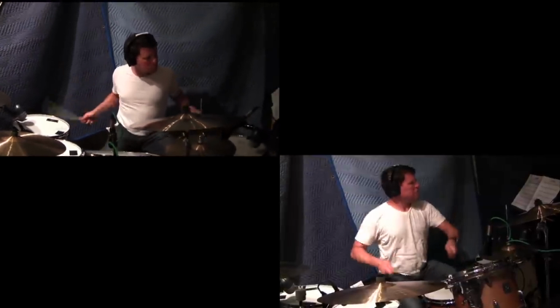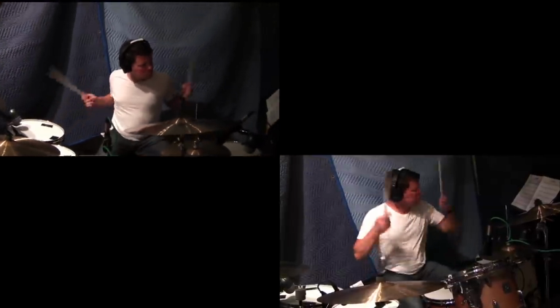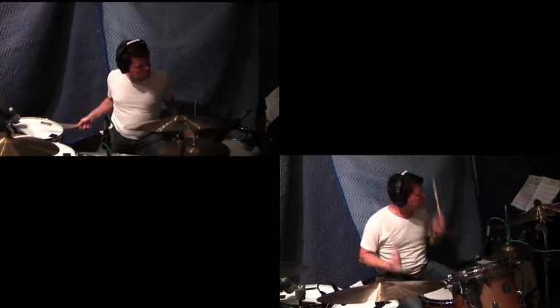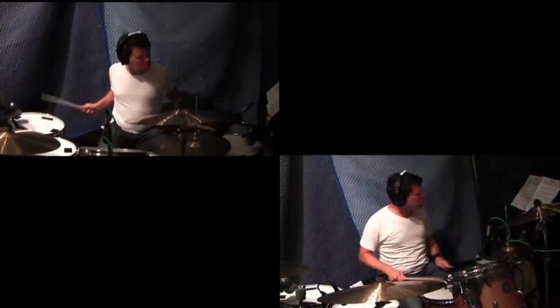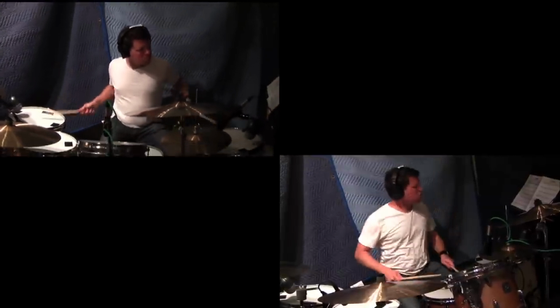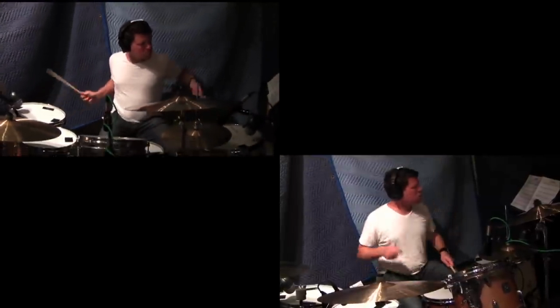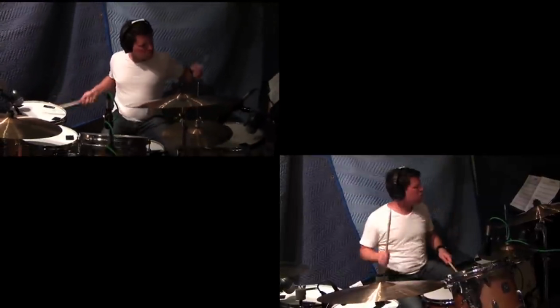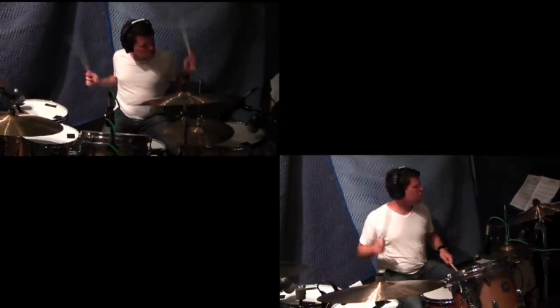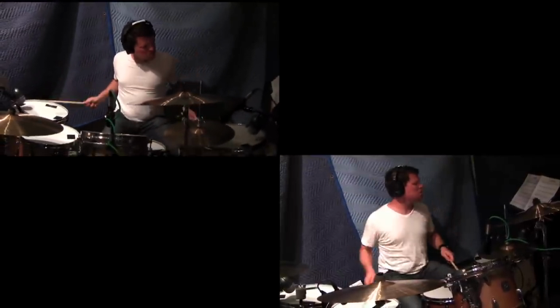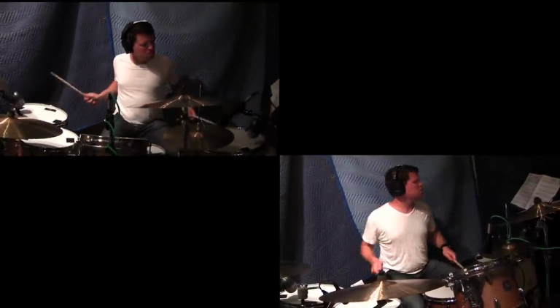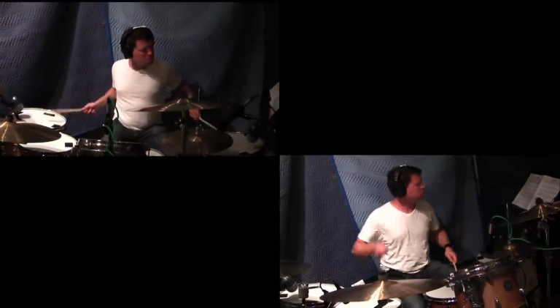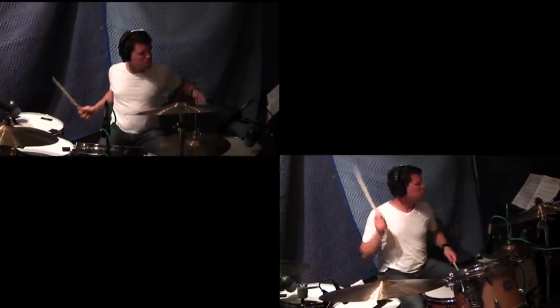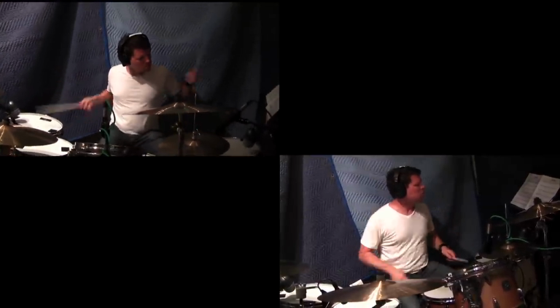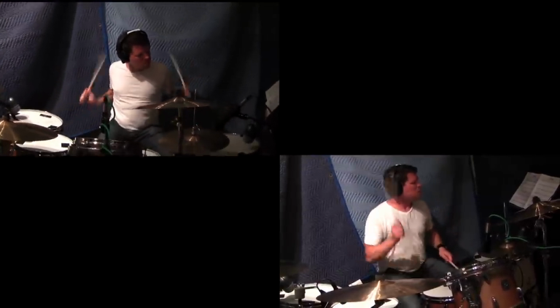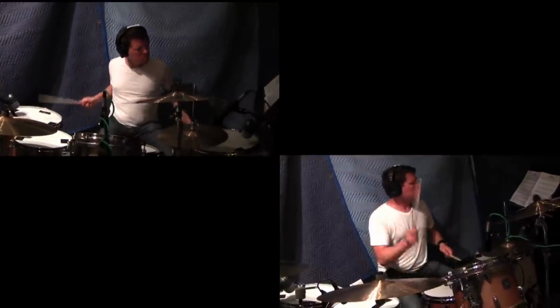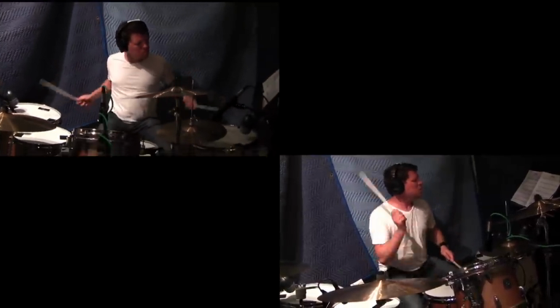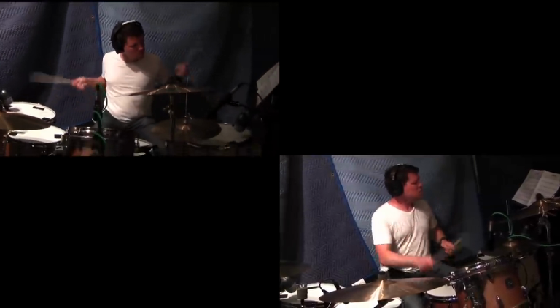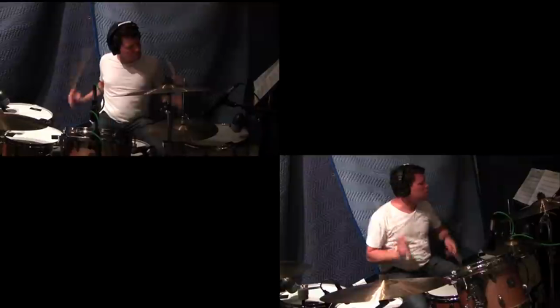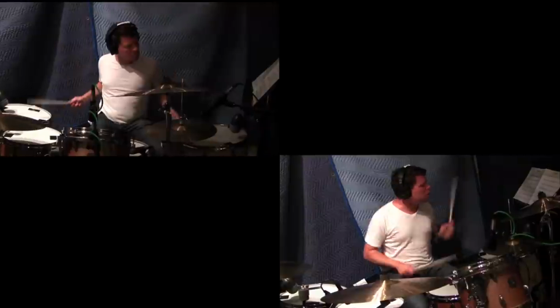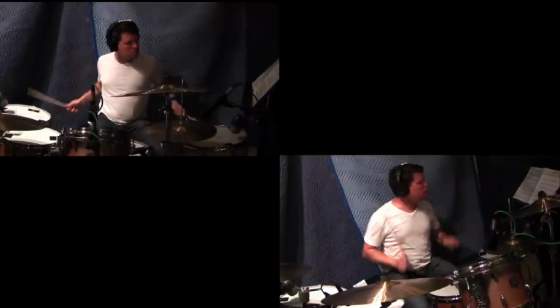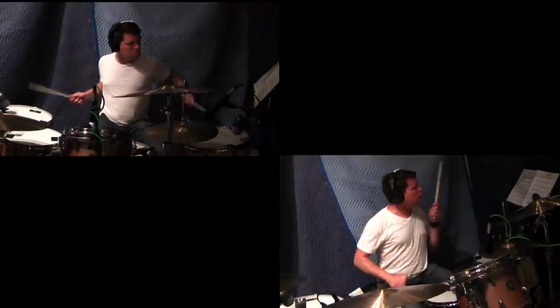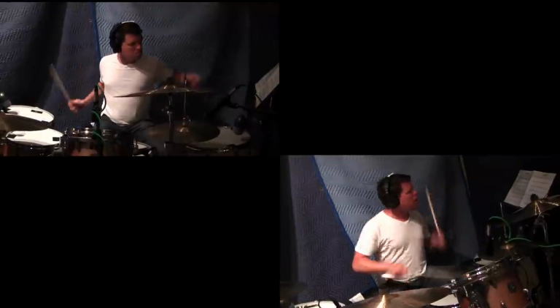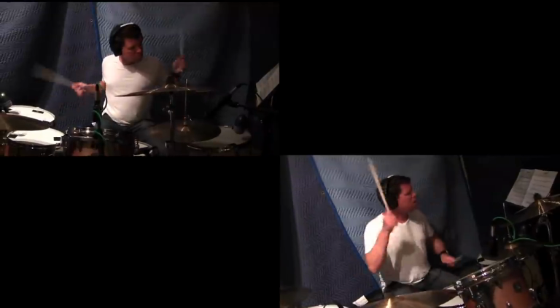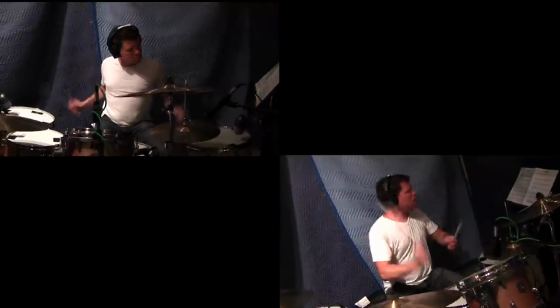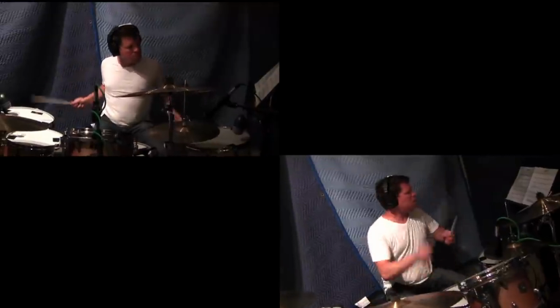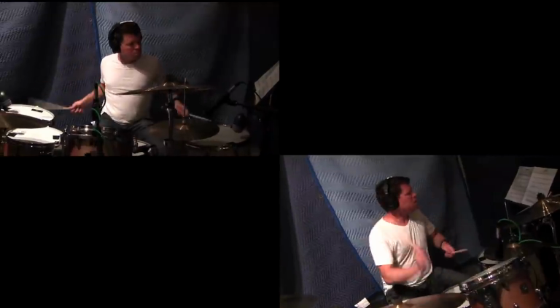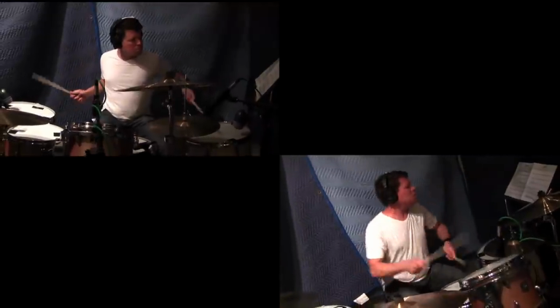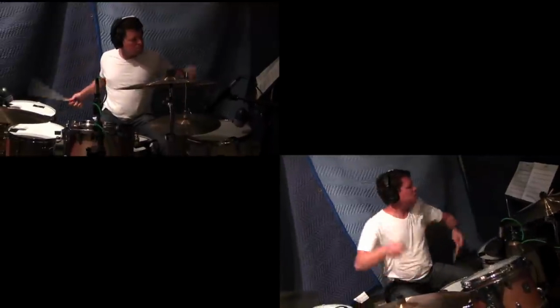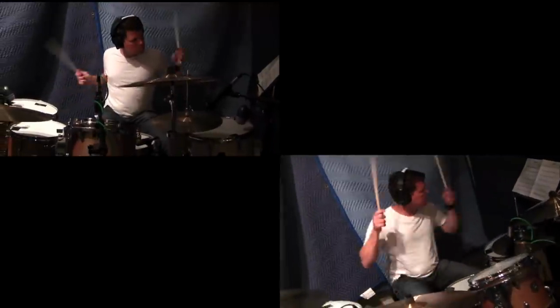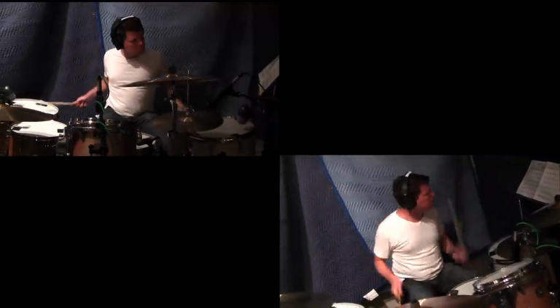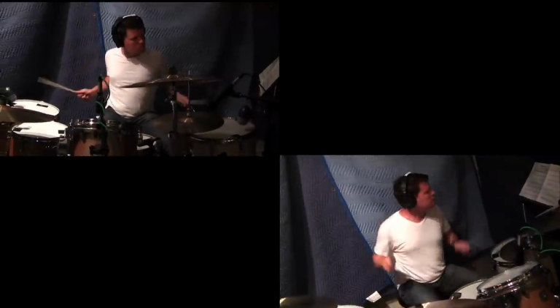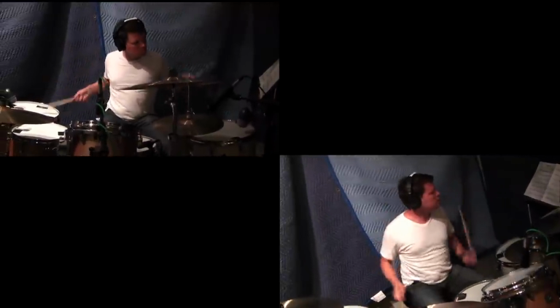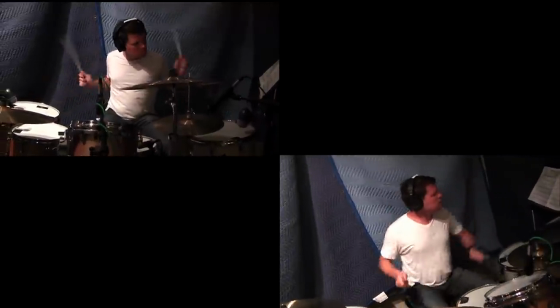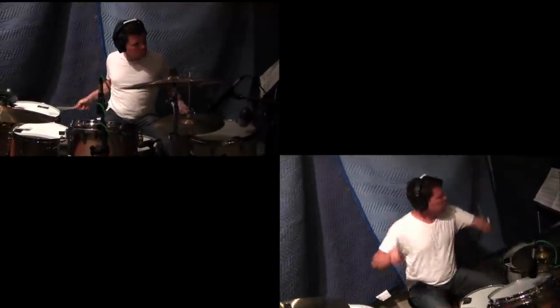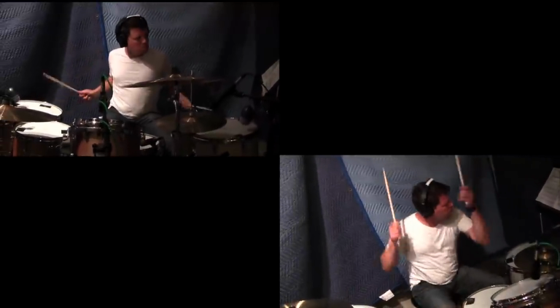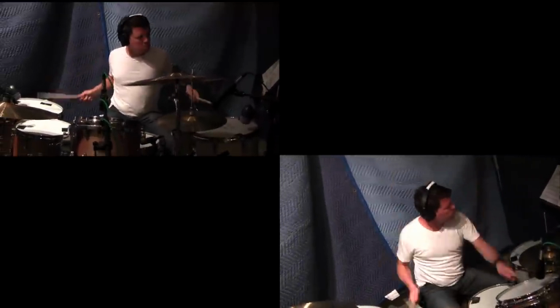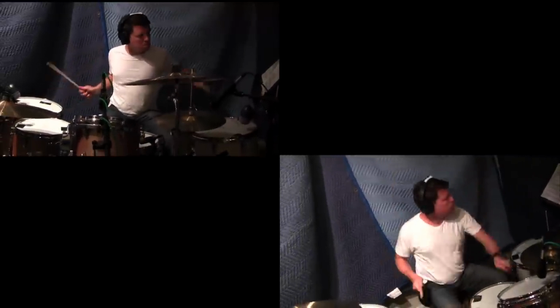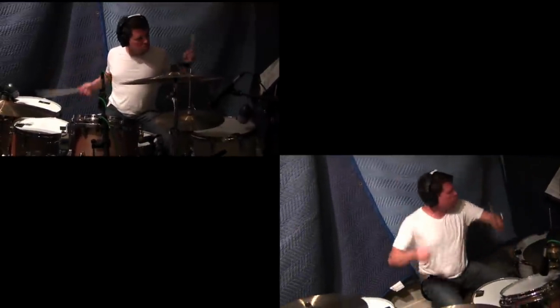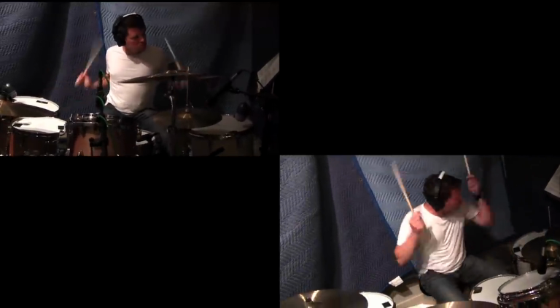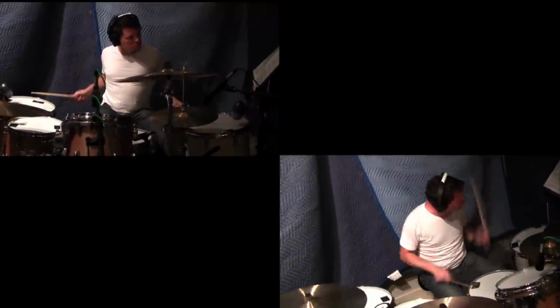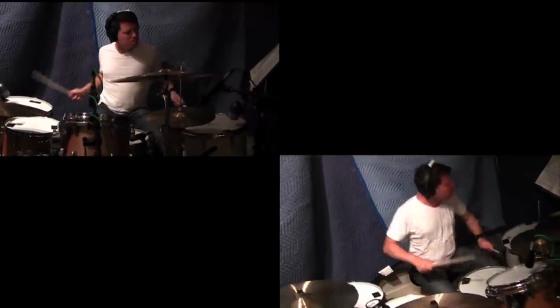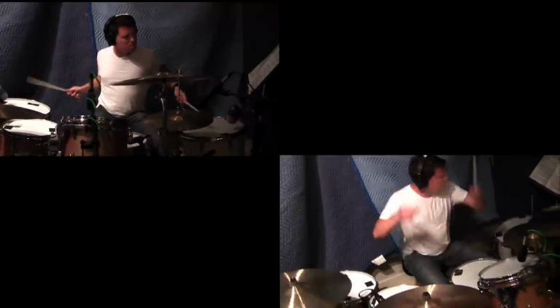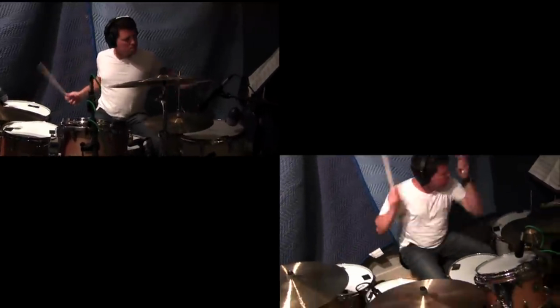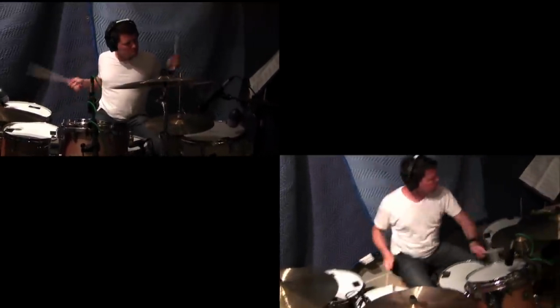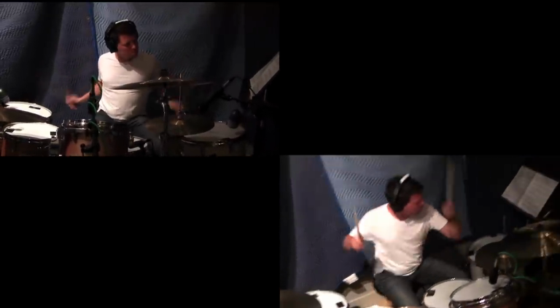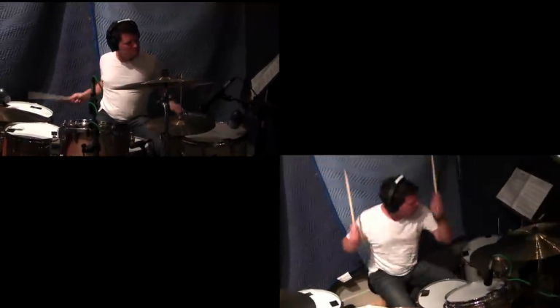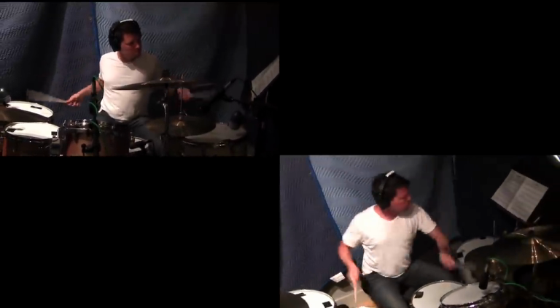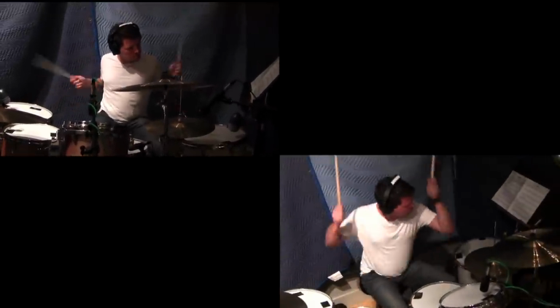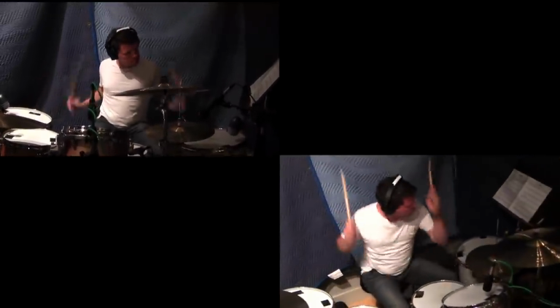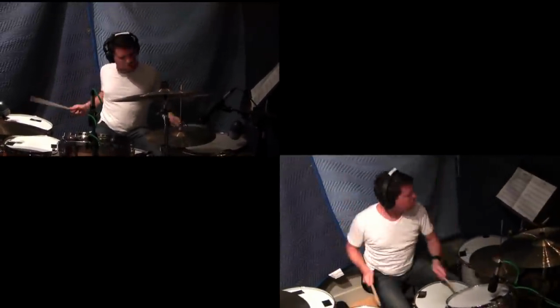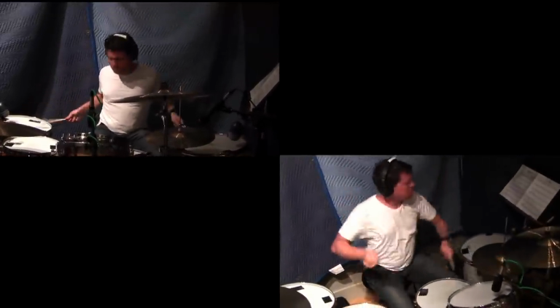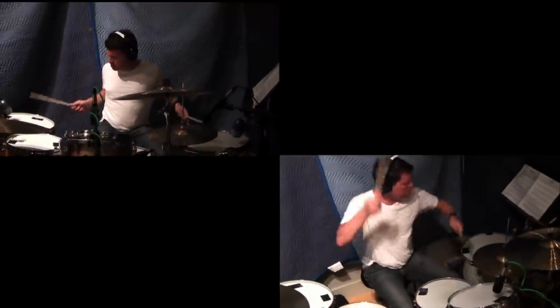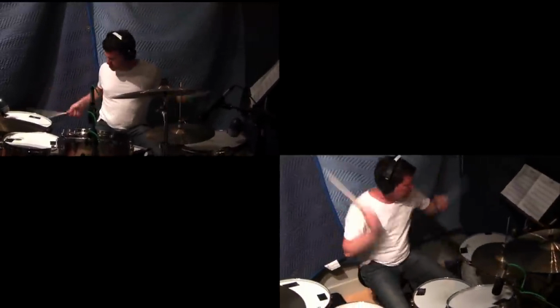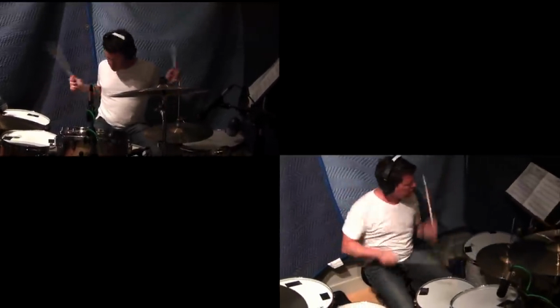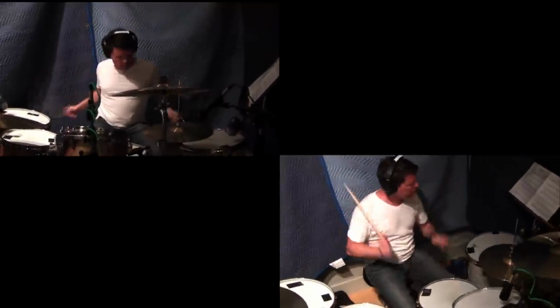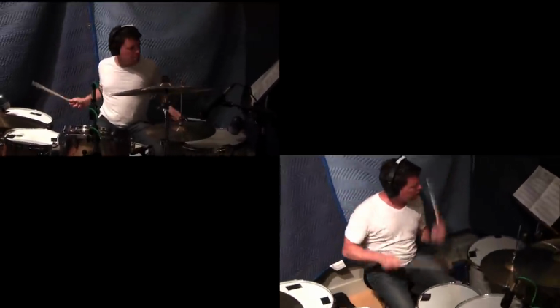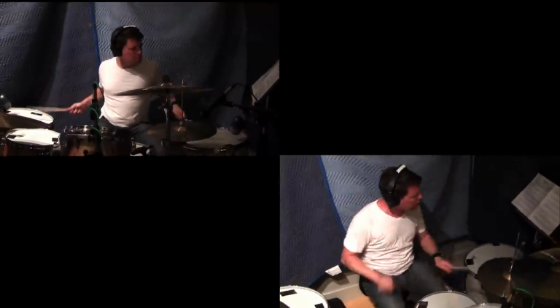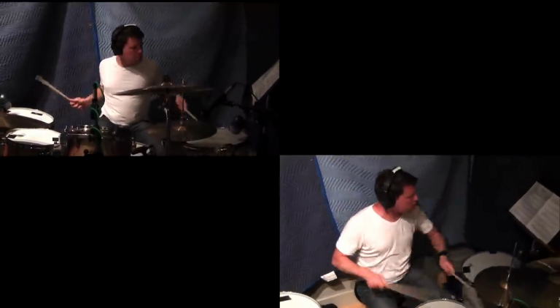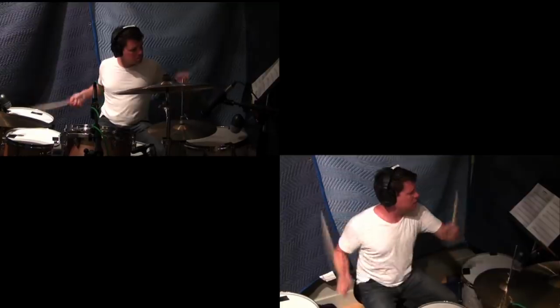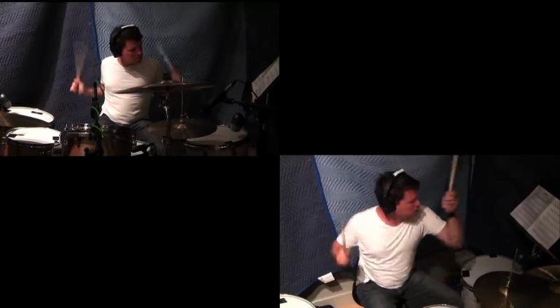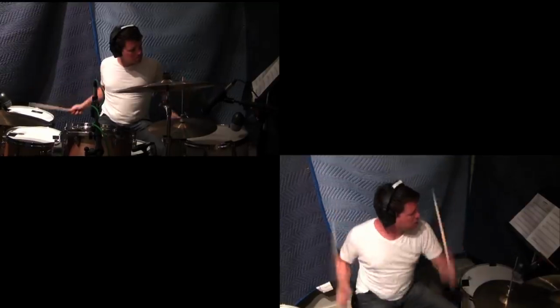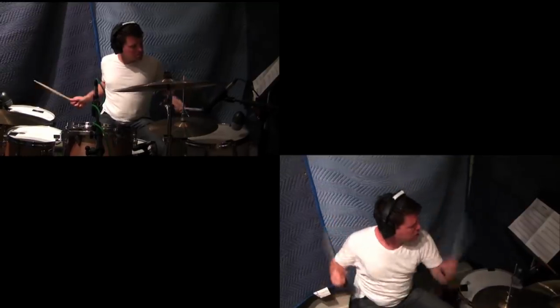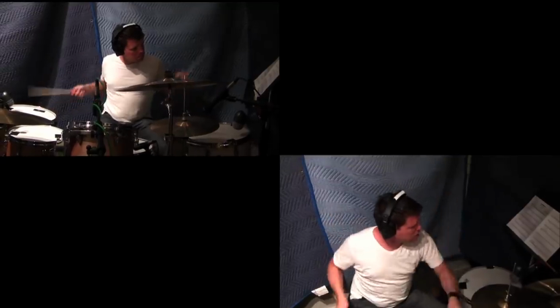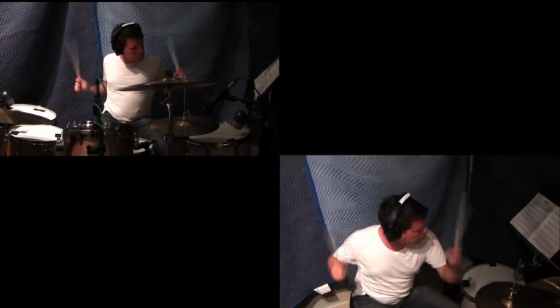Letting him create his own variation so that it really has that kind of country, rock, drum kit drummer feel. It doesn't sound like a classical percussion part.